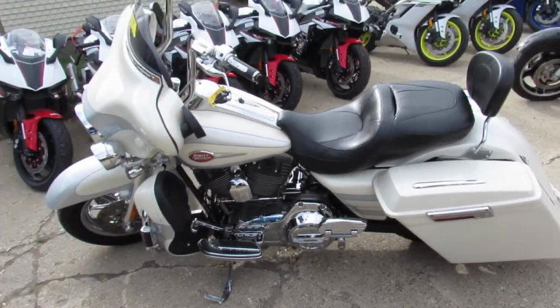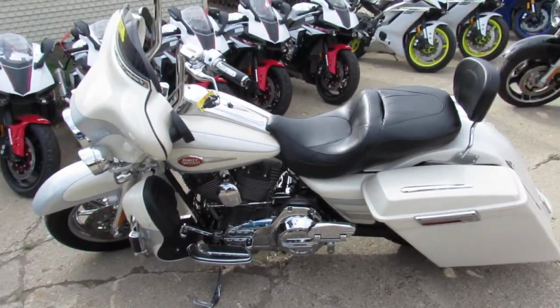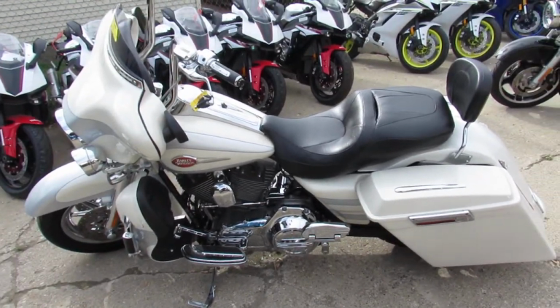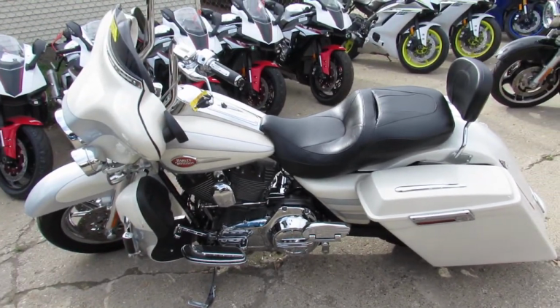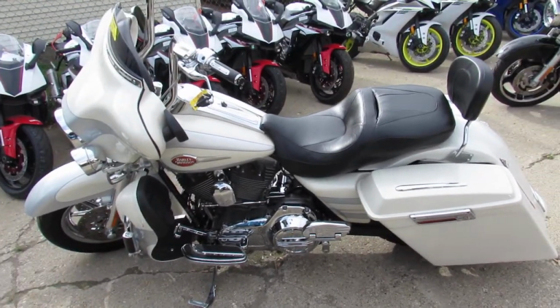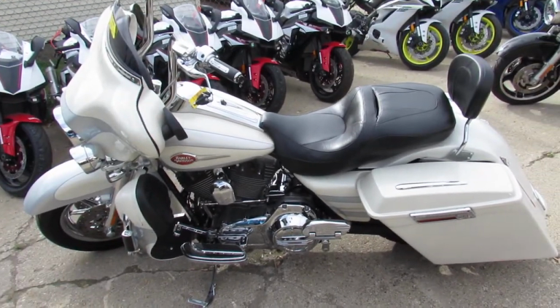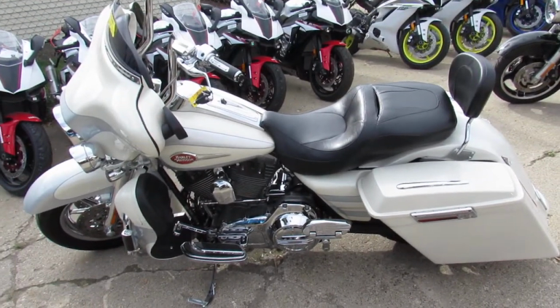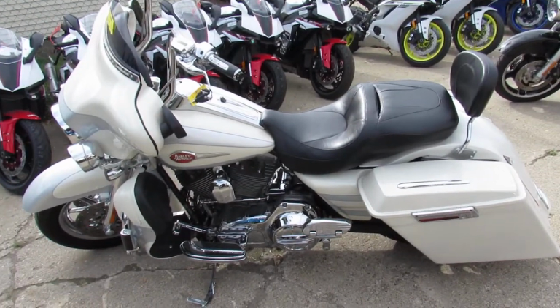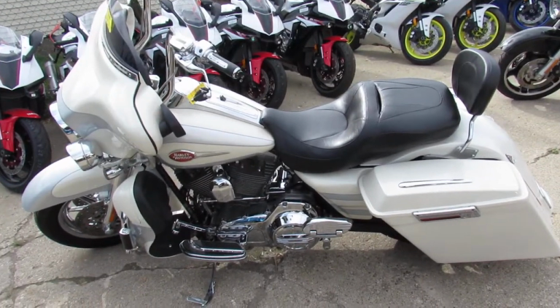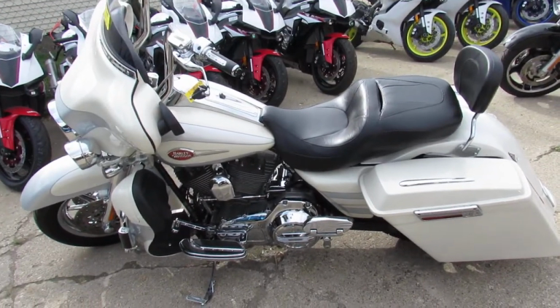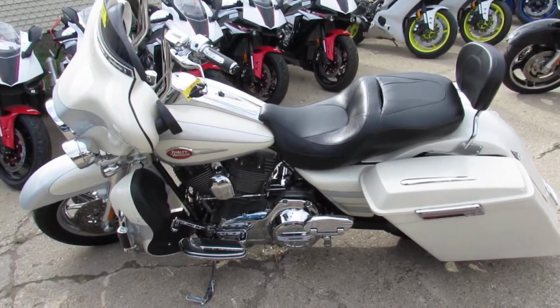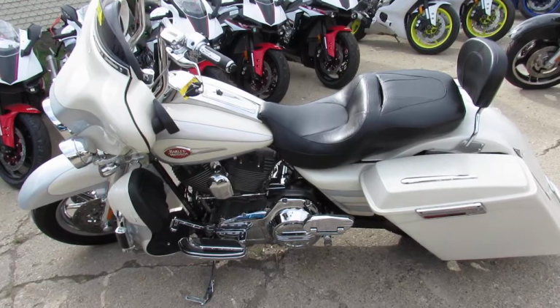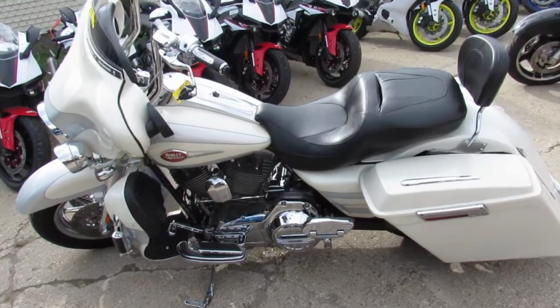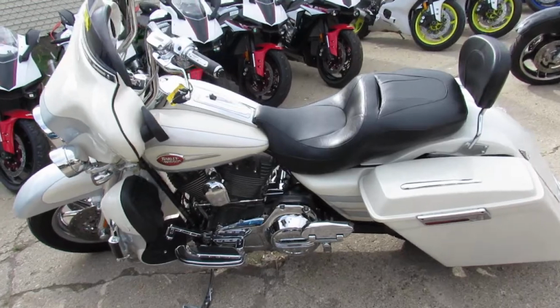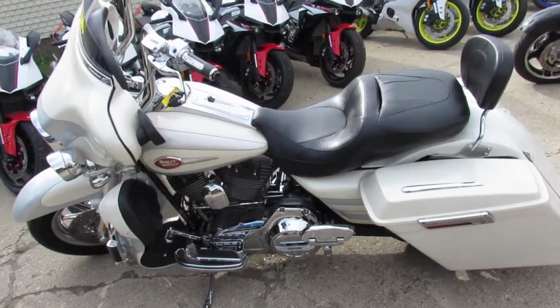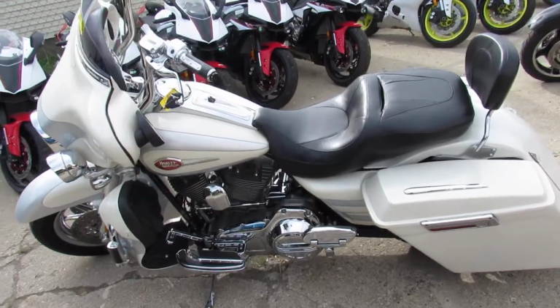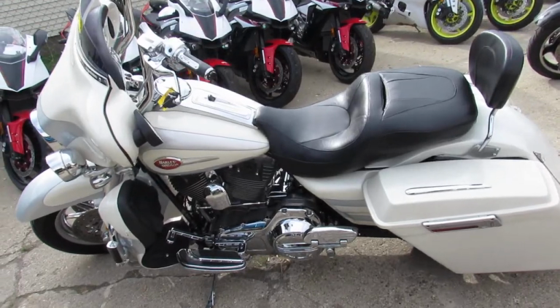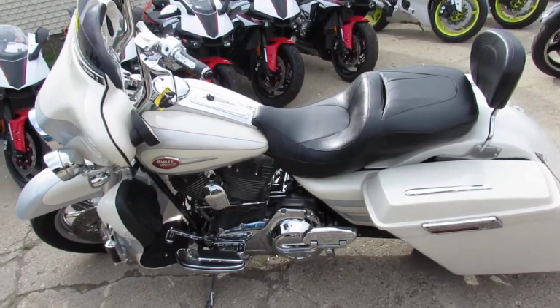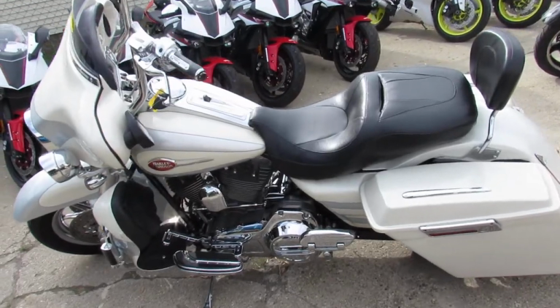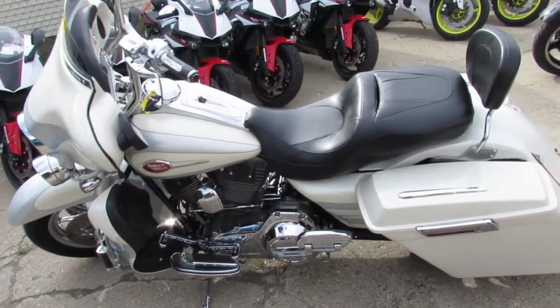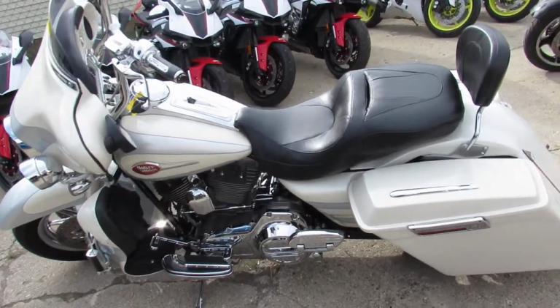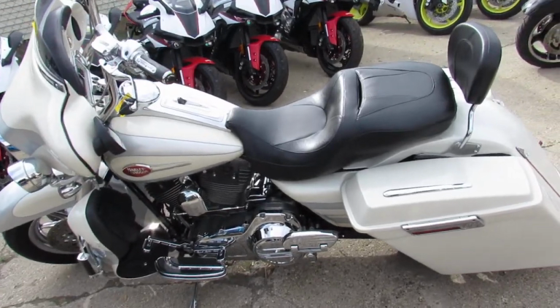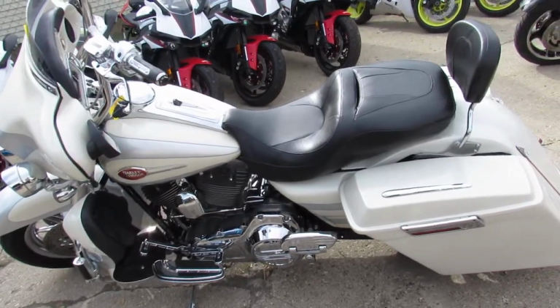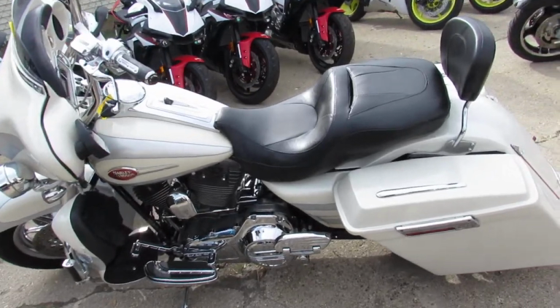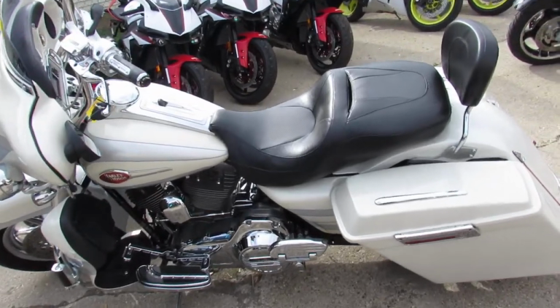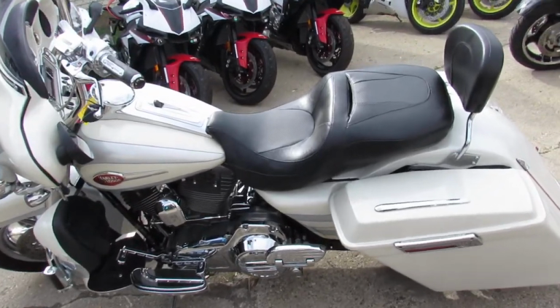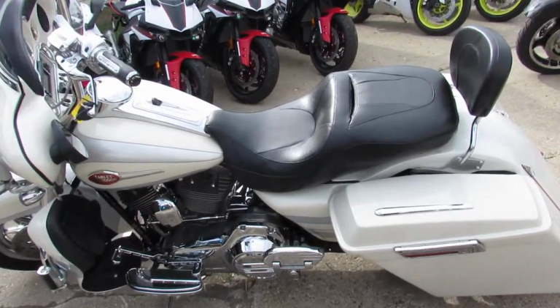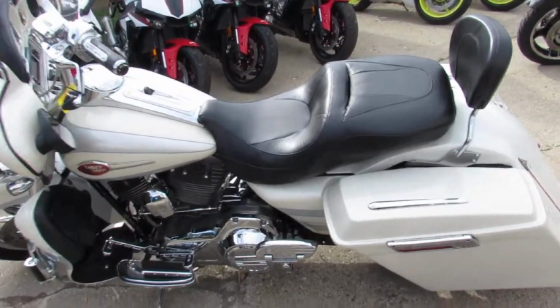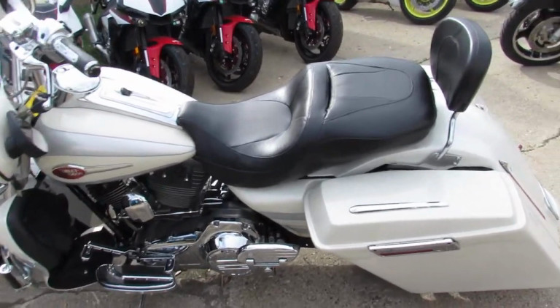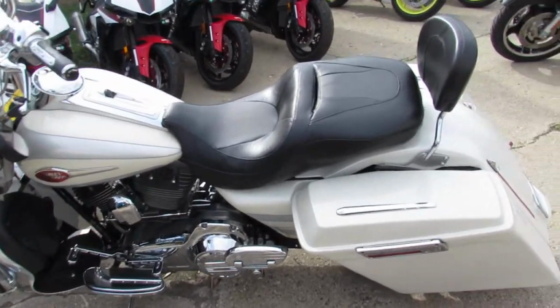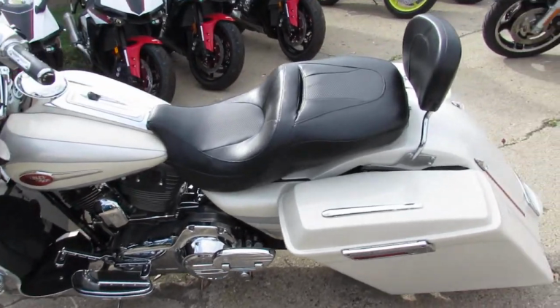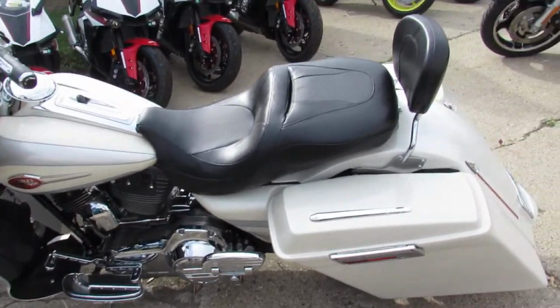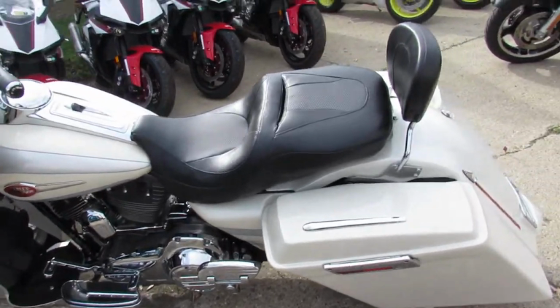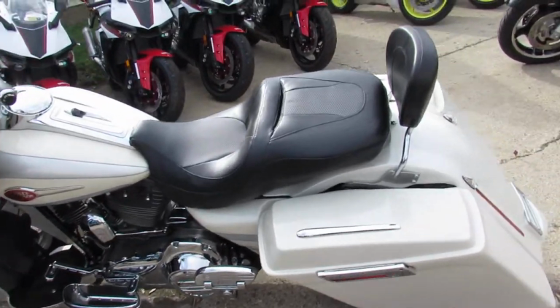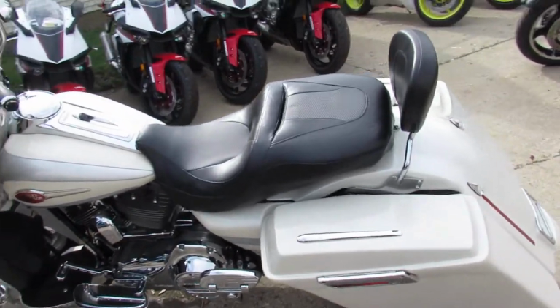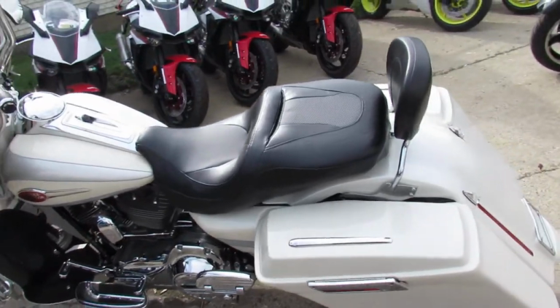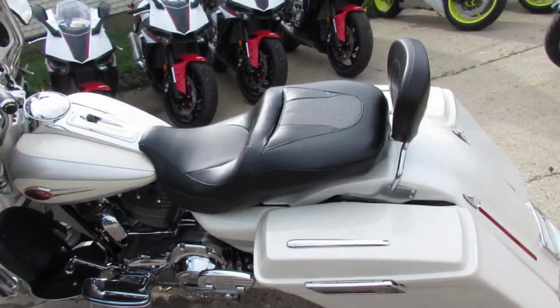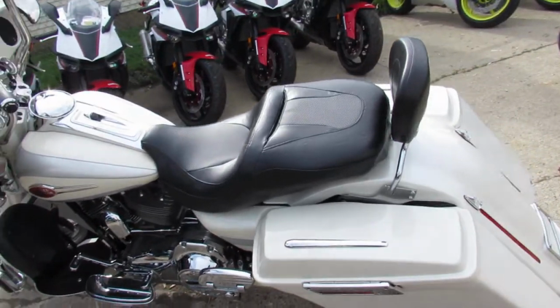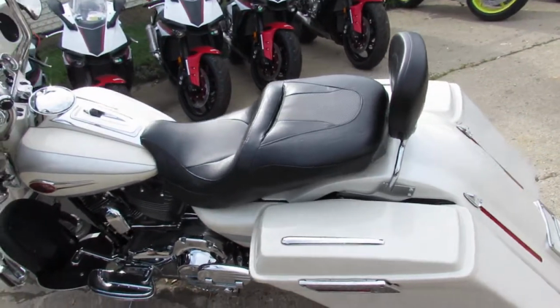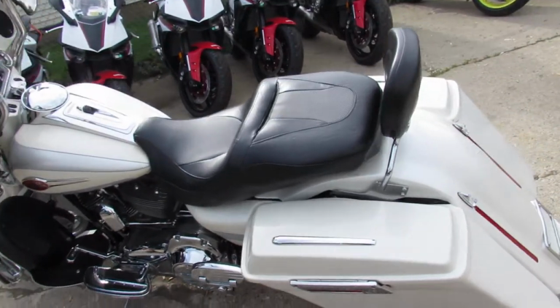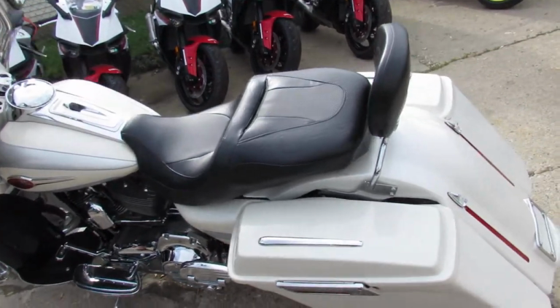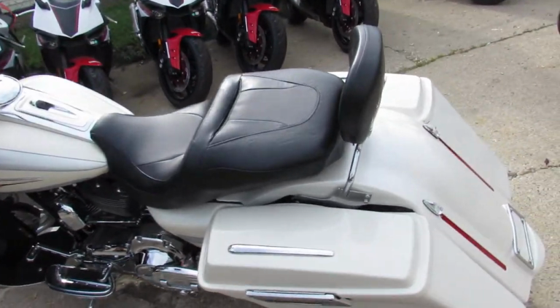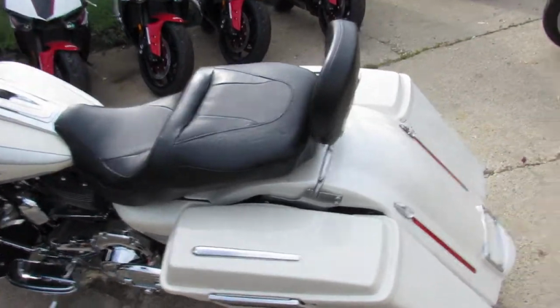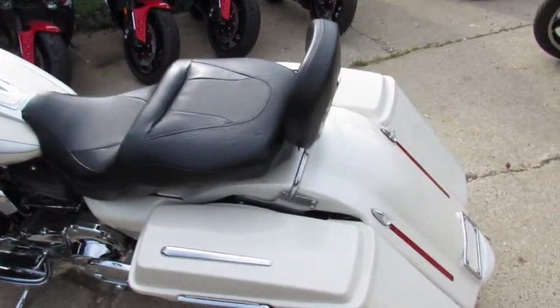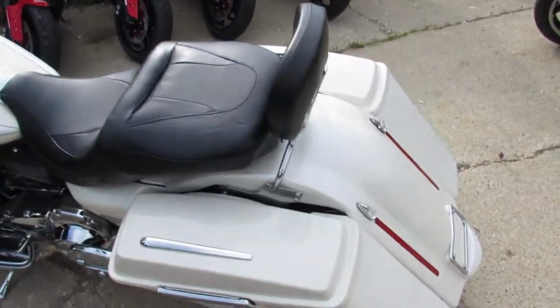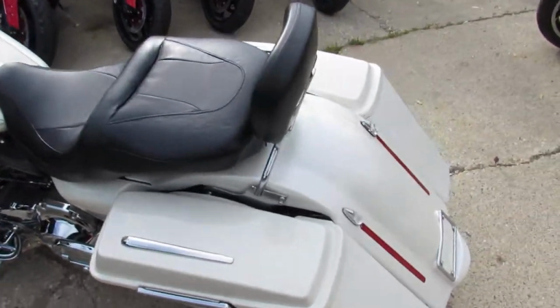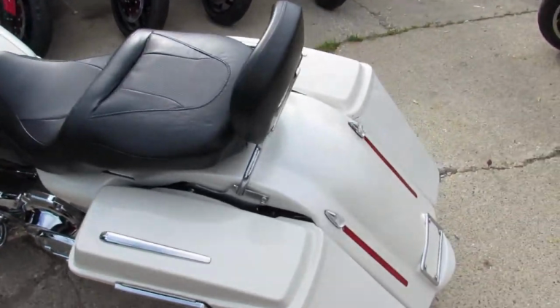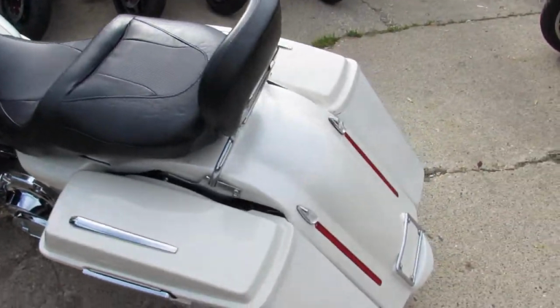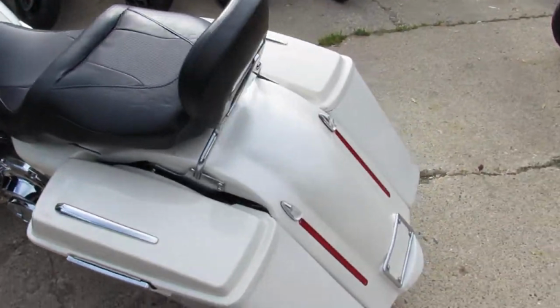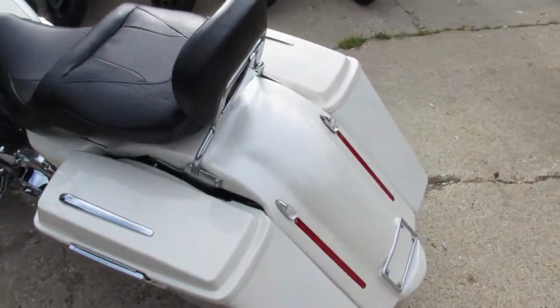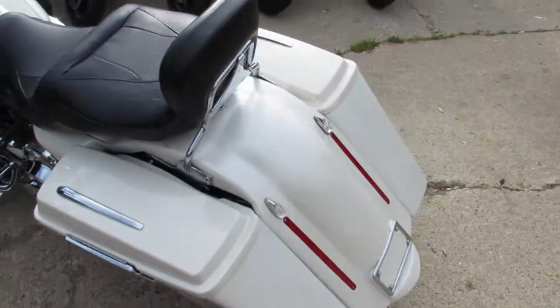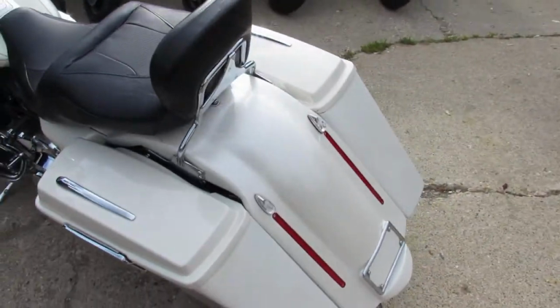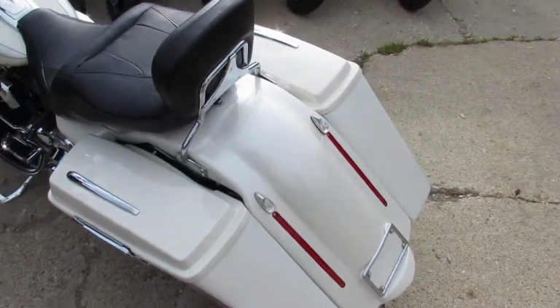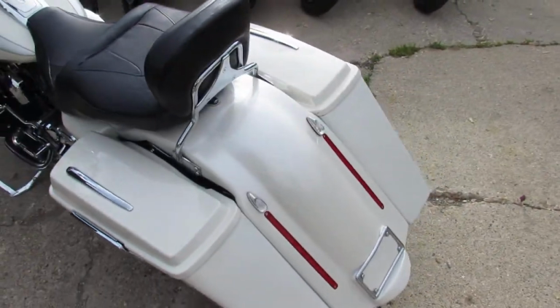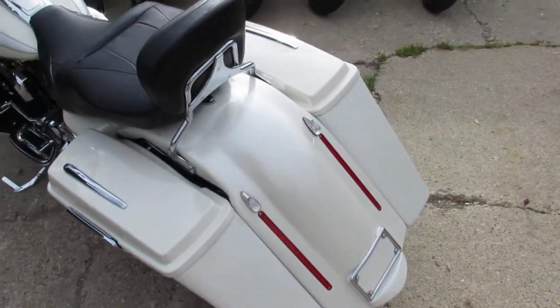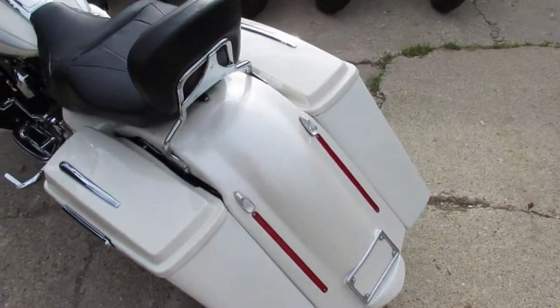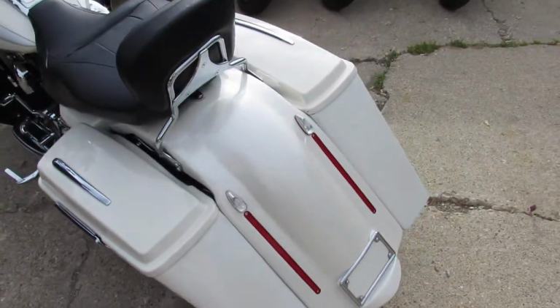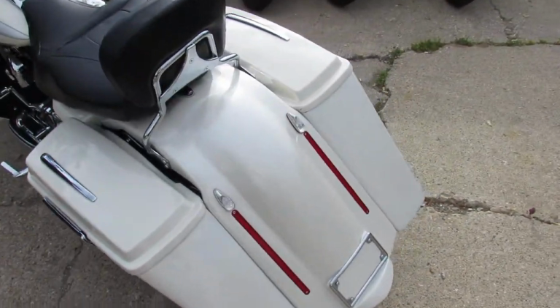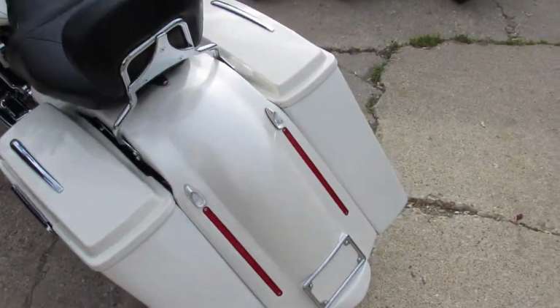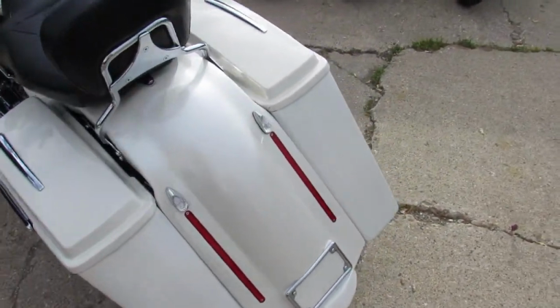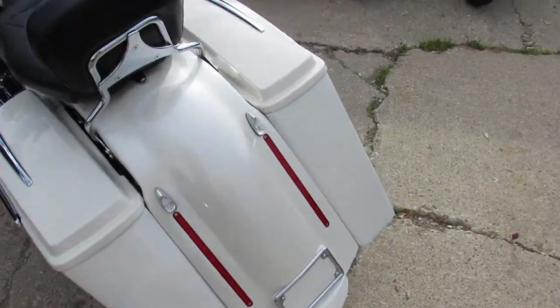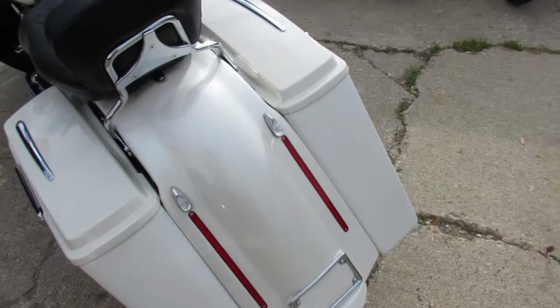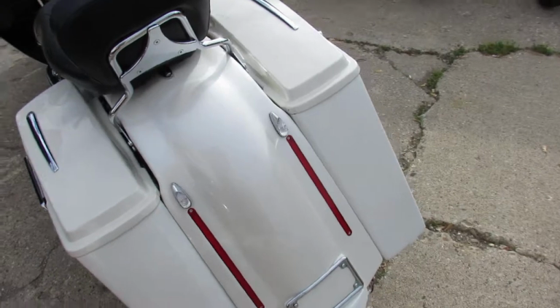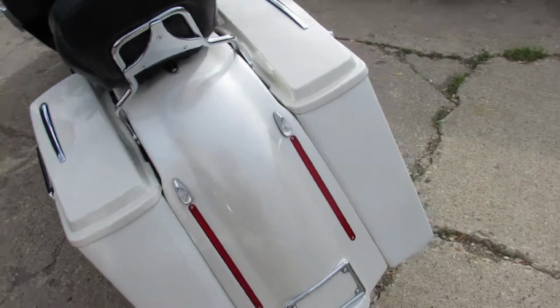Shines like new. It's got tons of chrome, the extended rear fender, extended bags. This Screaming Eagle 110 is sharp.